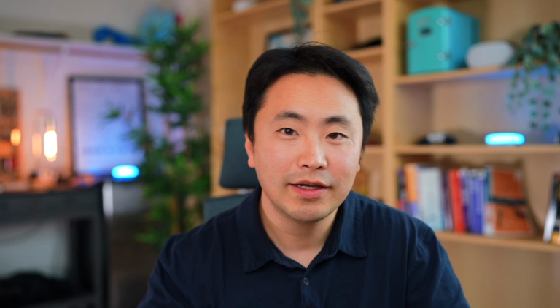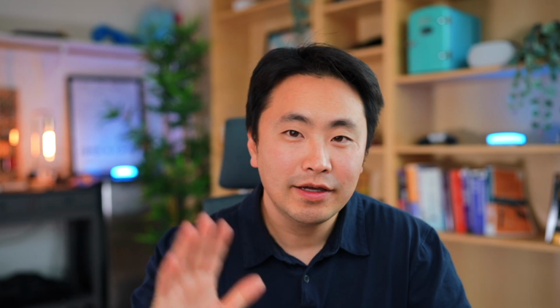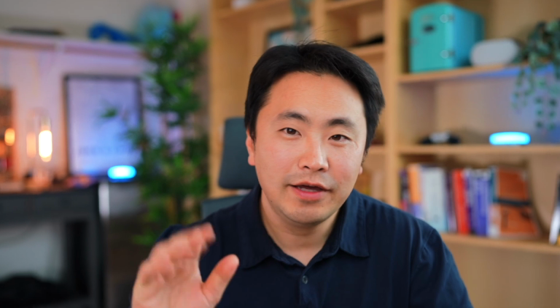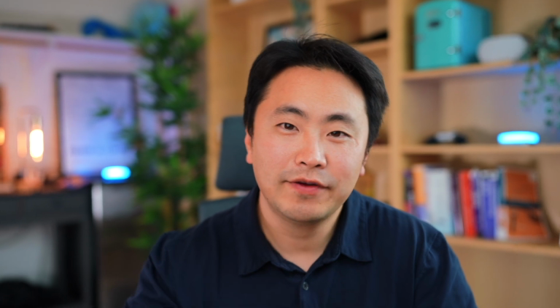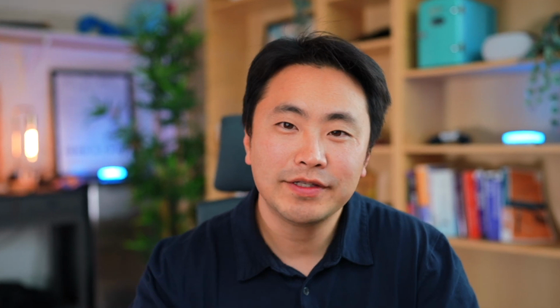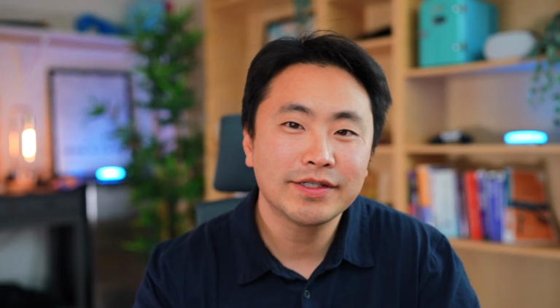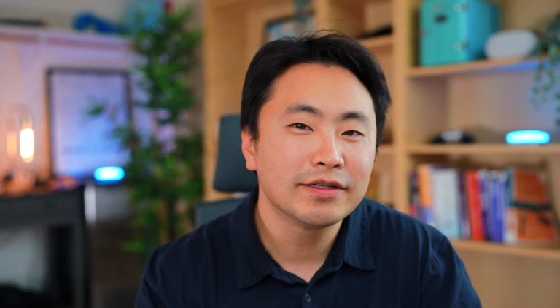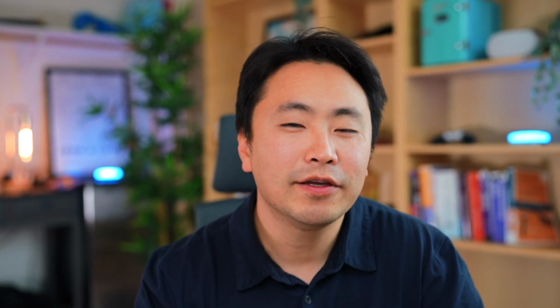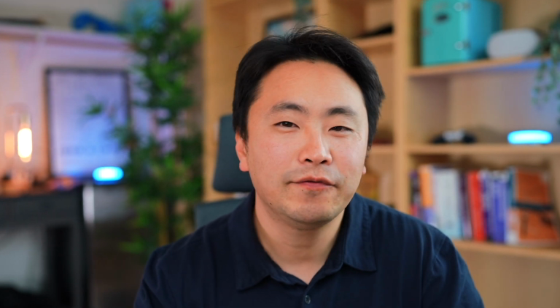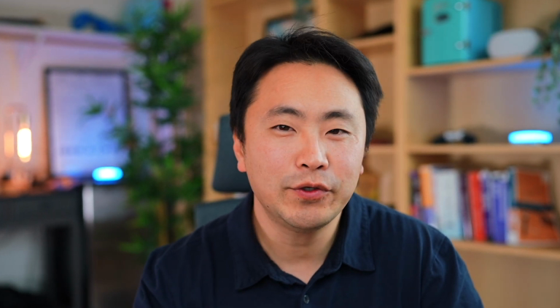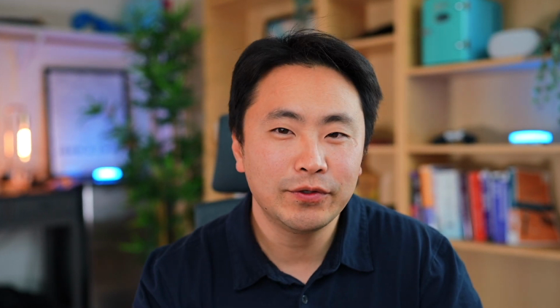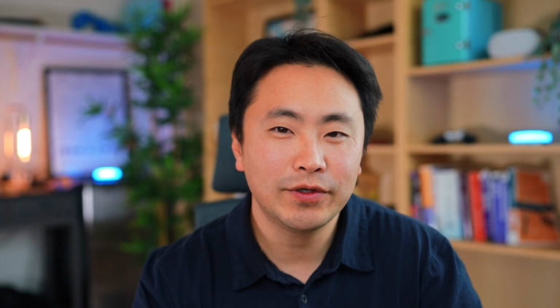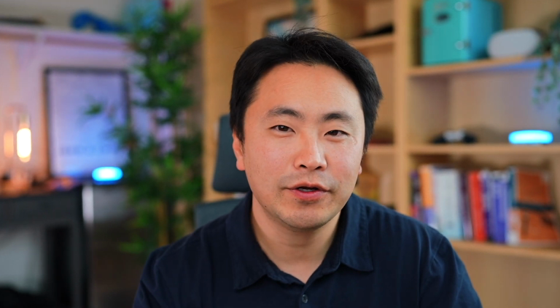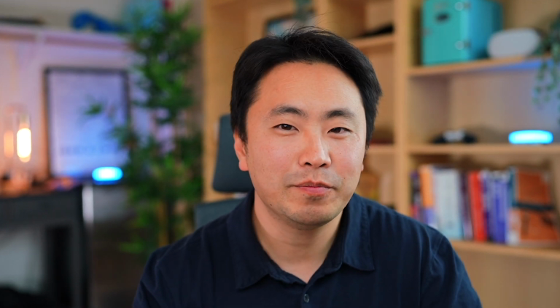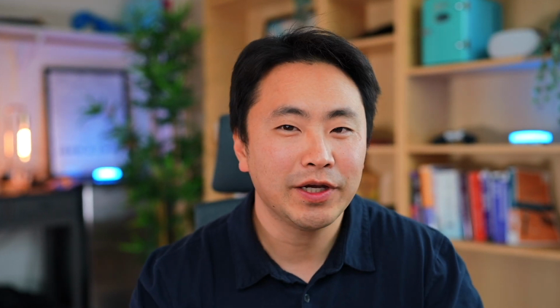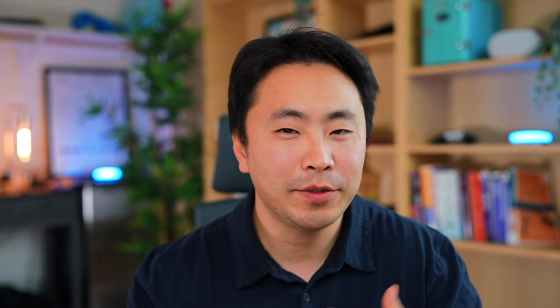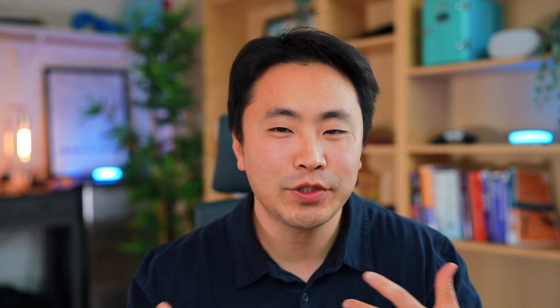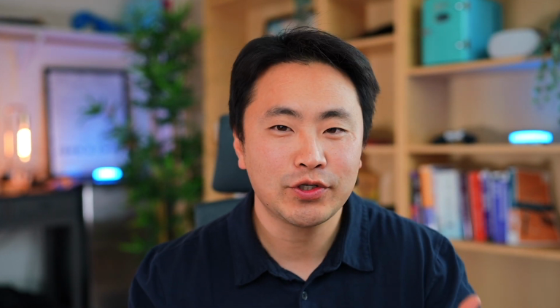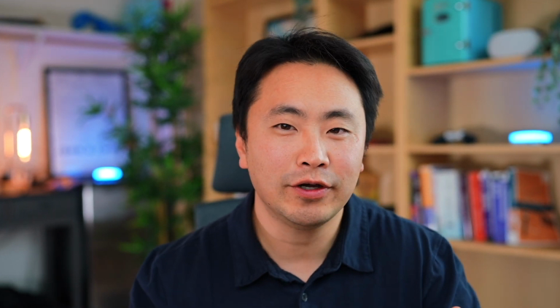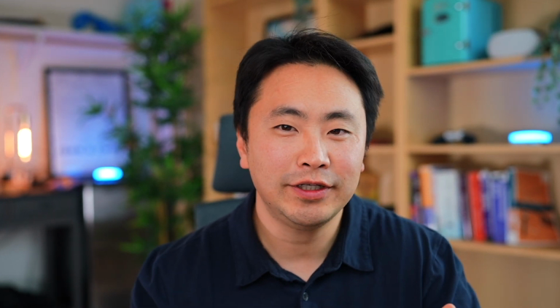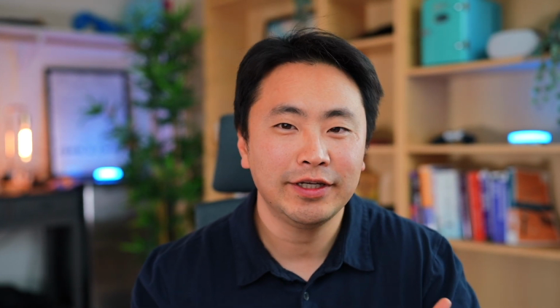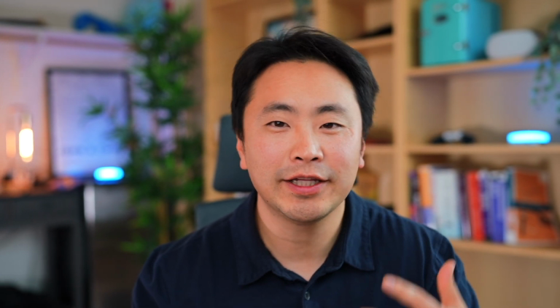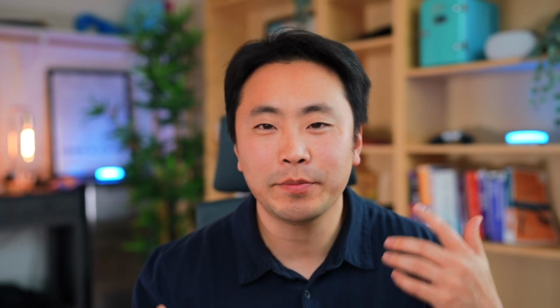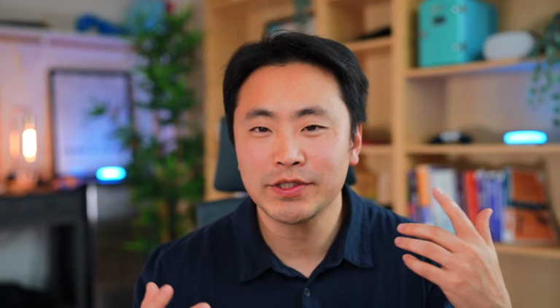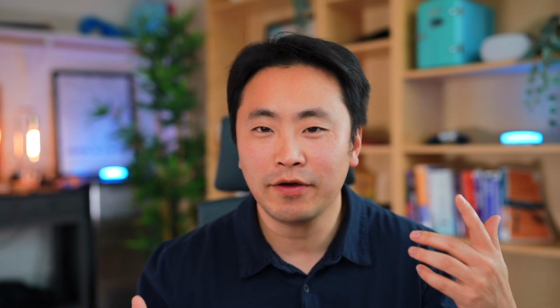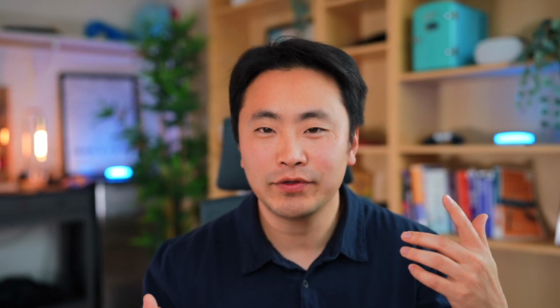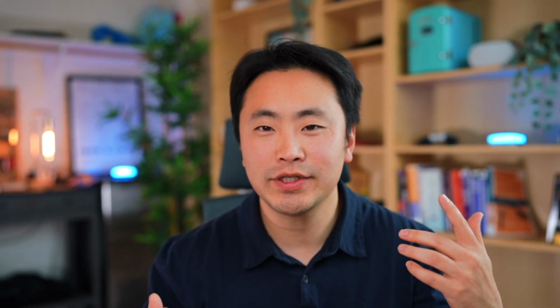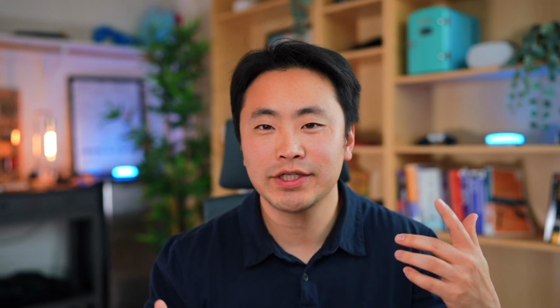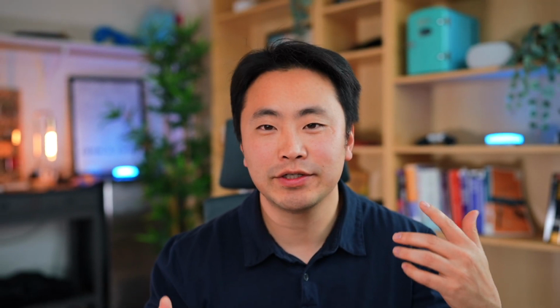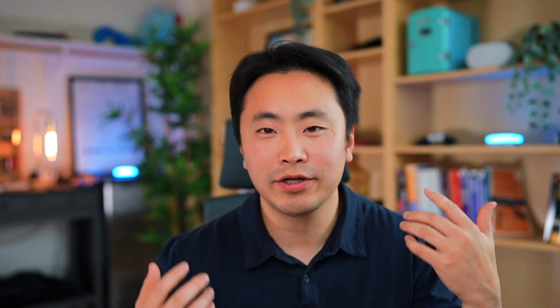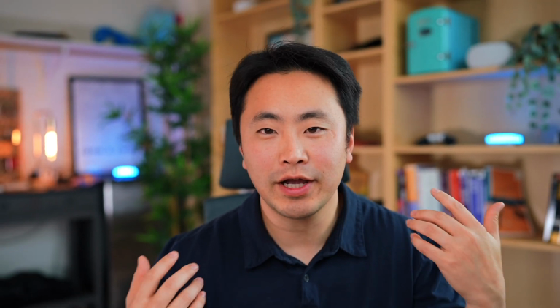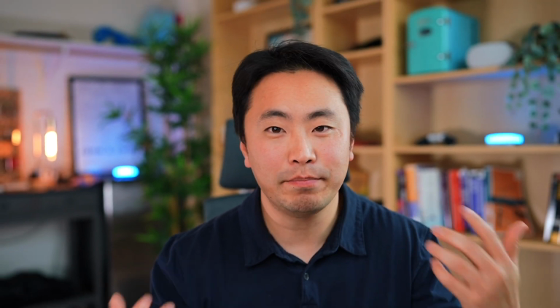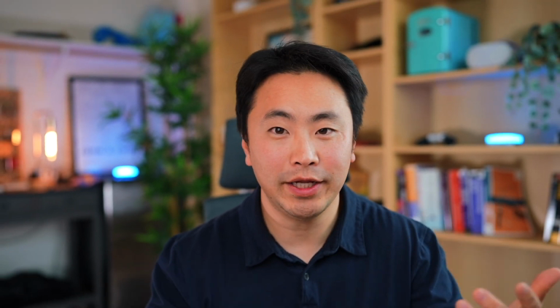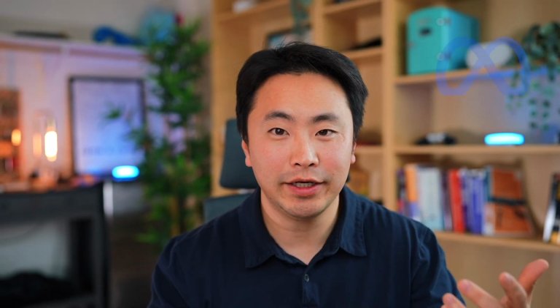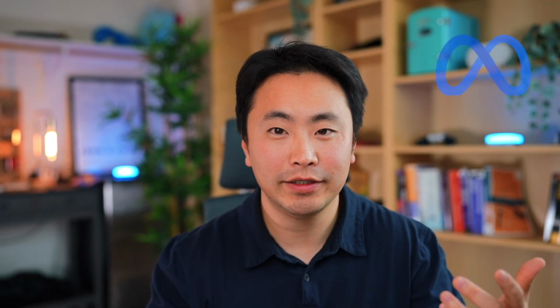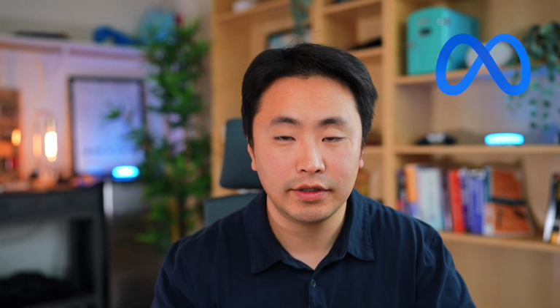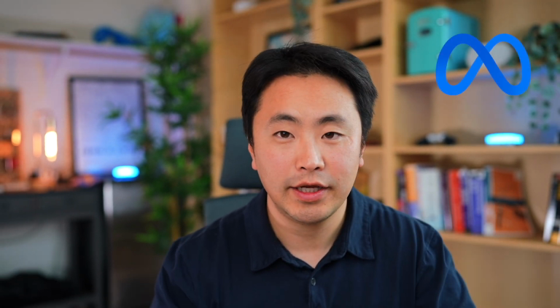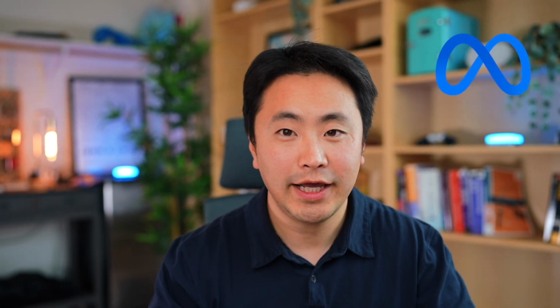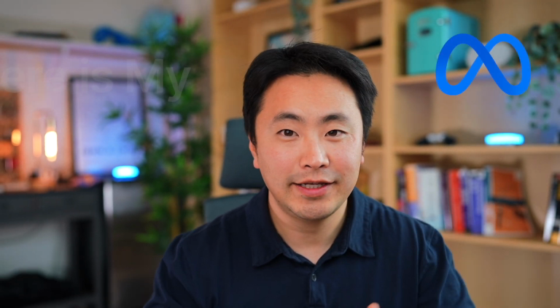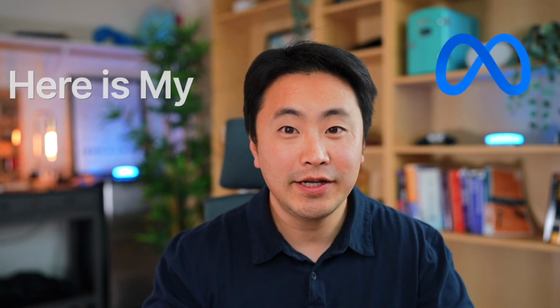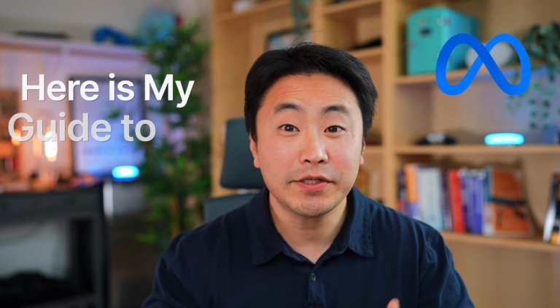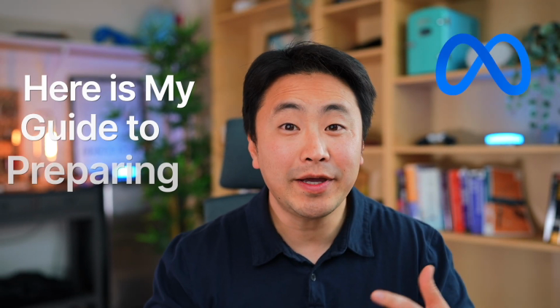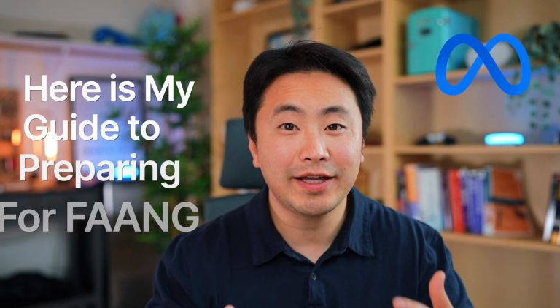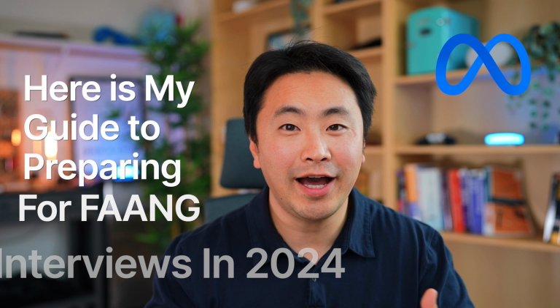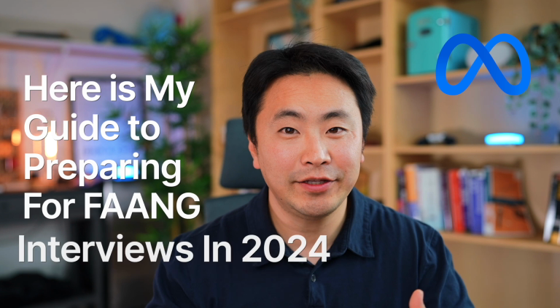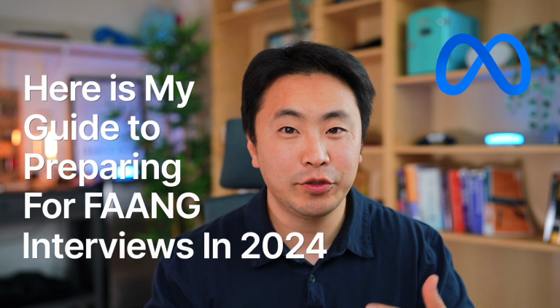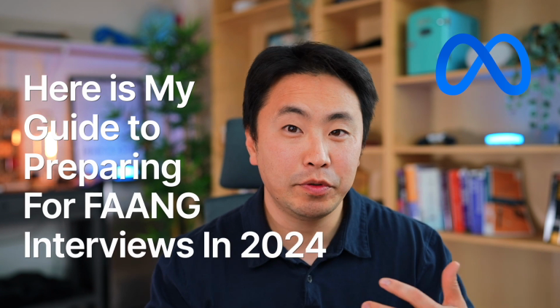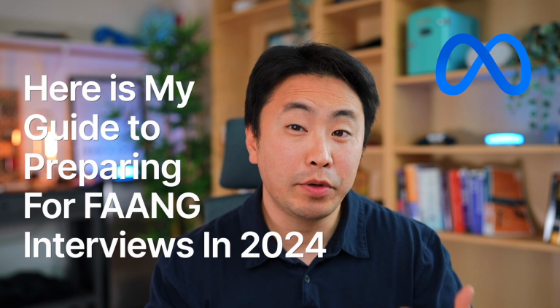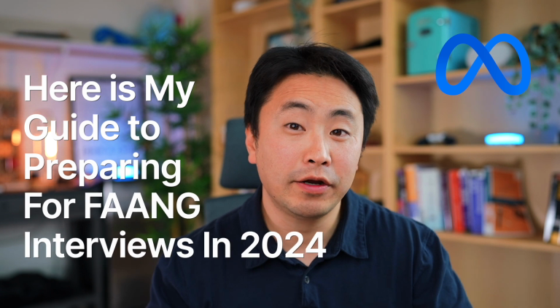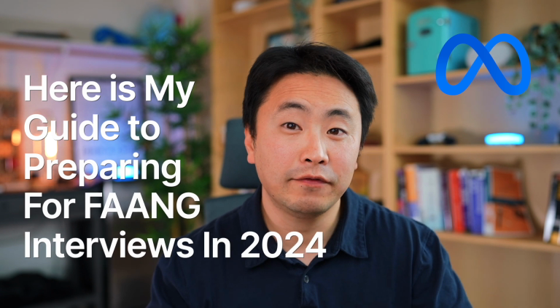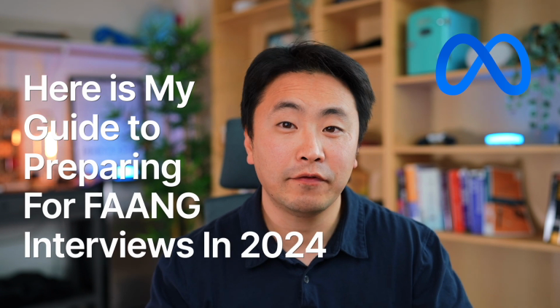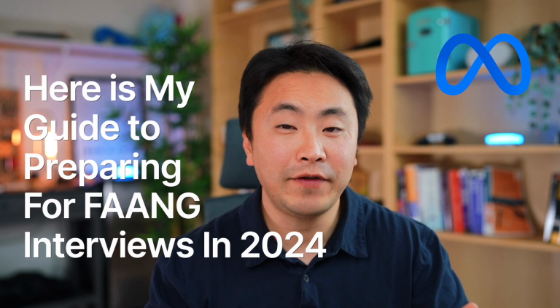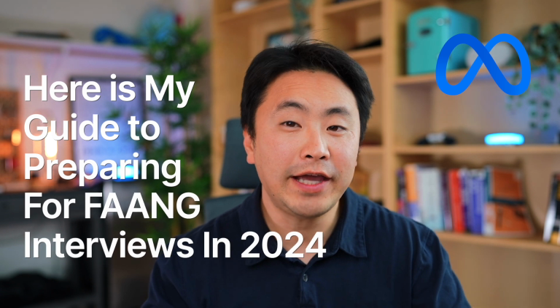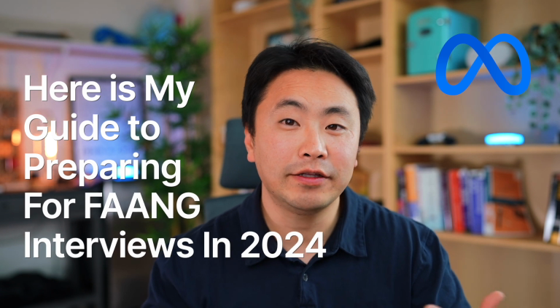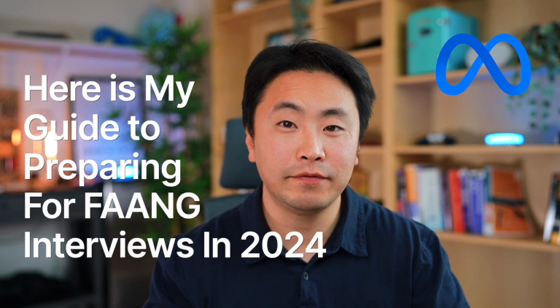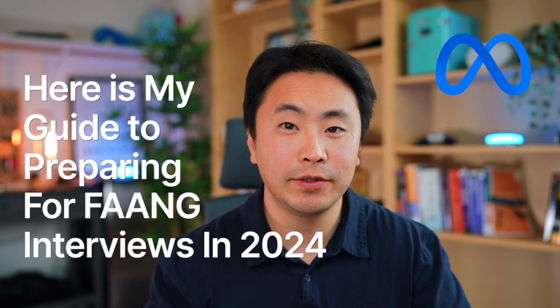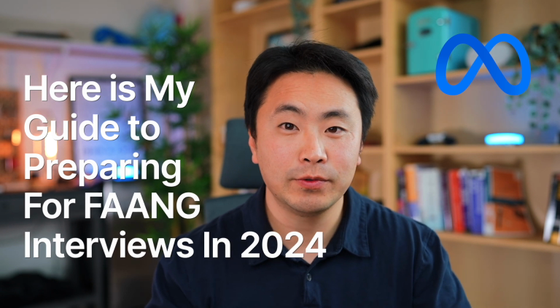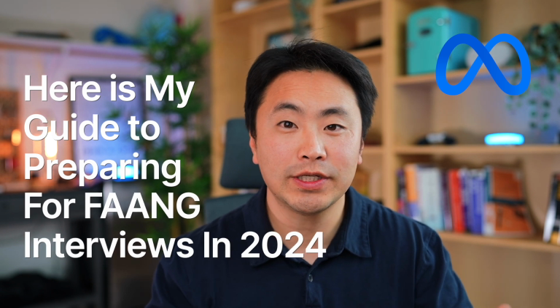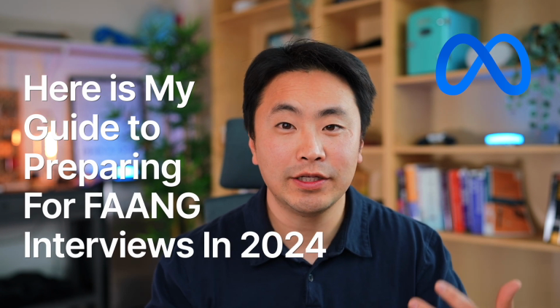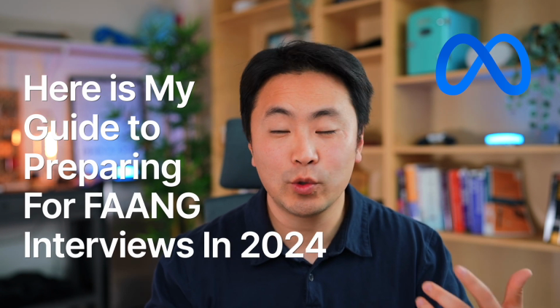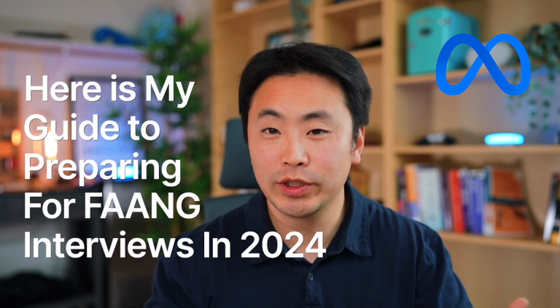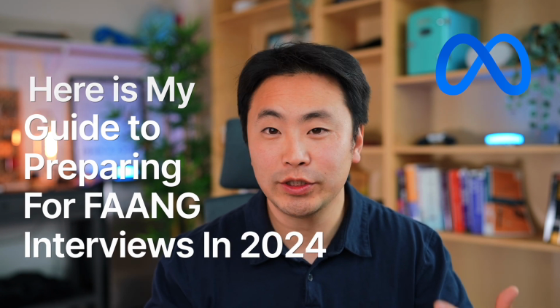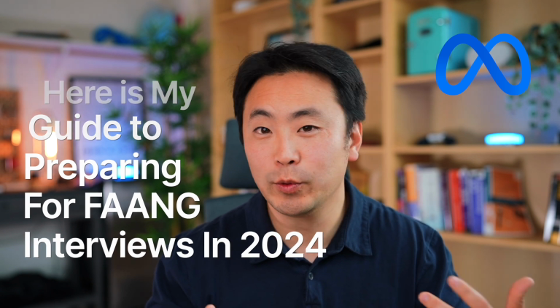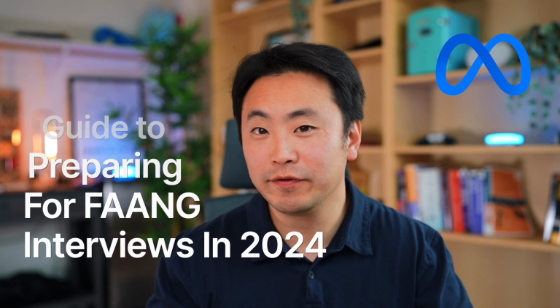Hey friends, if you're new here, my name is Johnny, and I'm a software engineer at Meta. Here's my guide to preparing for FAANG interviews in 2024.